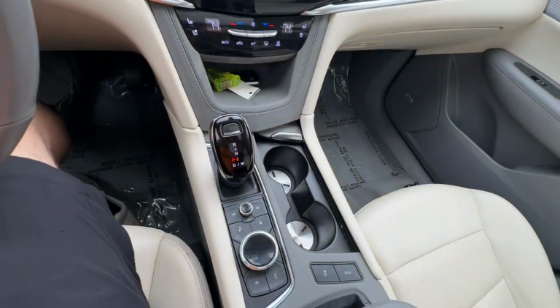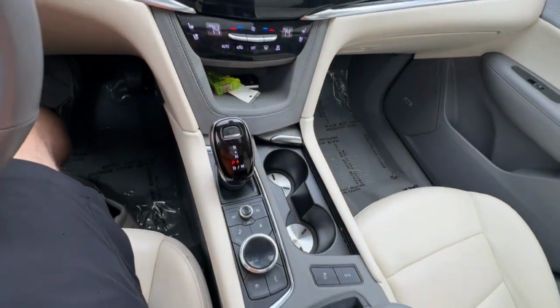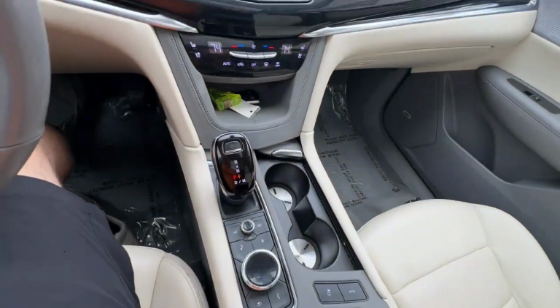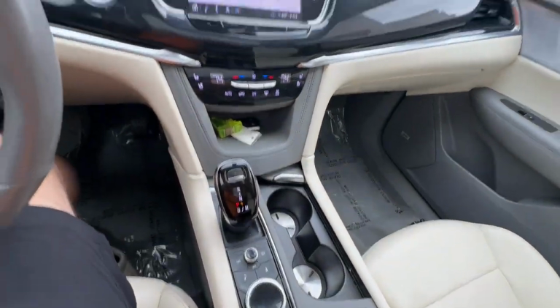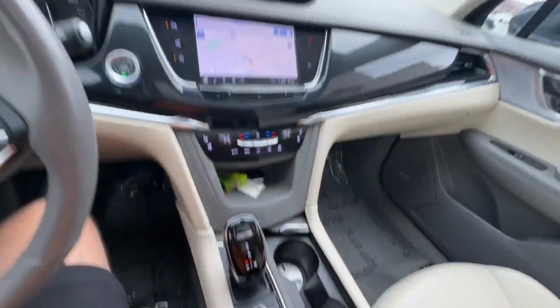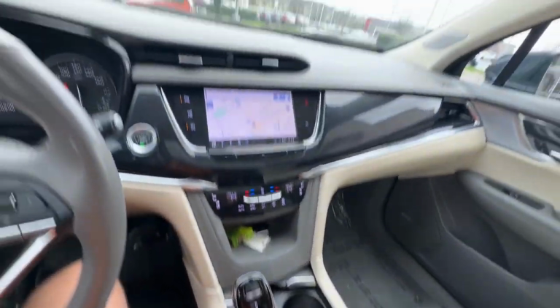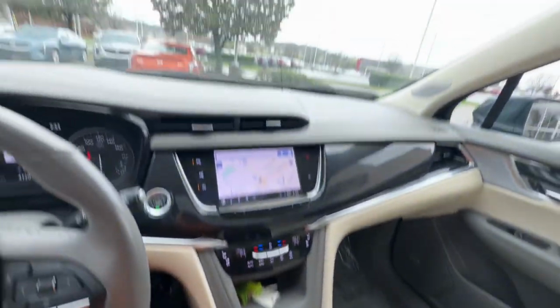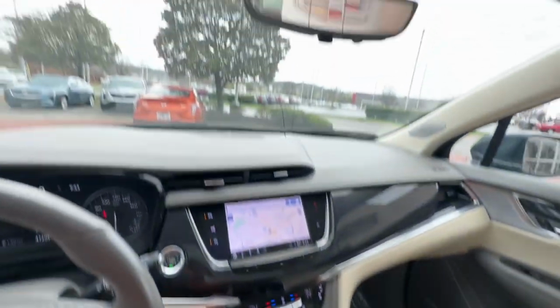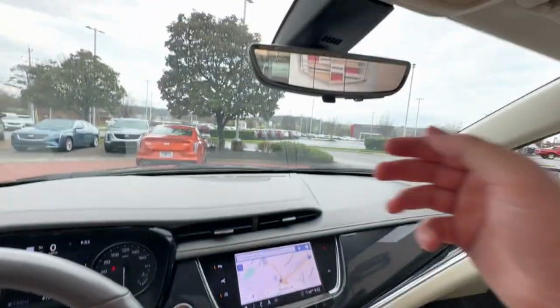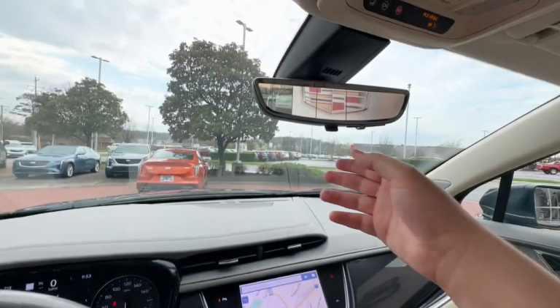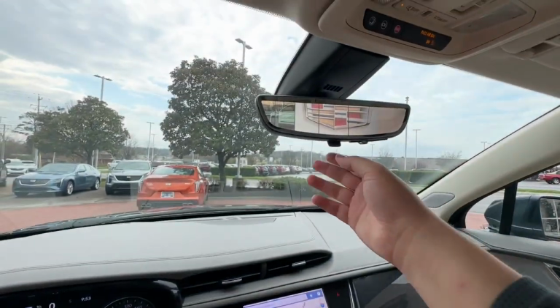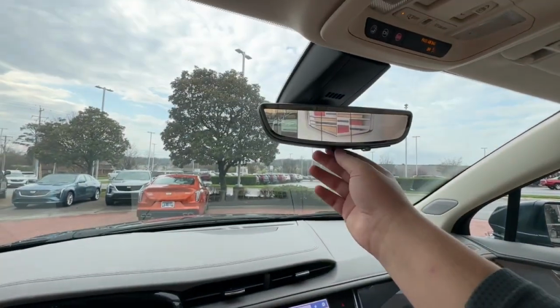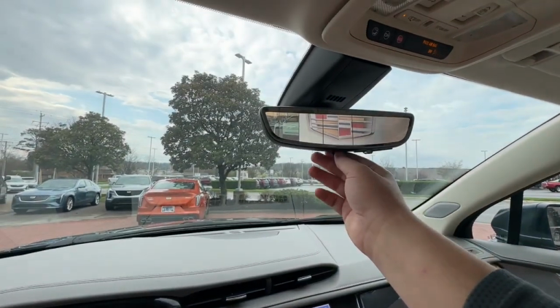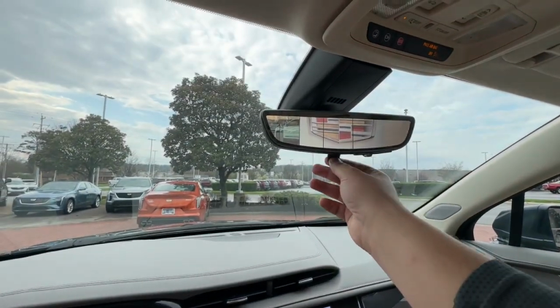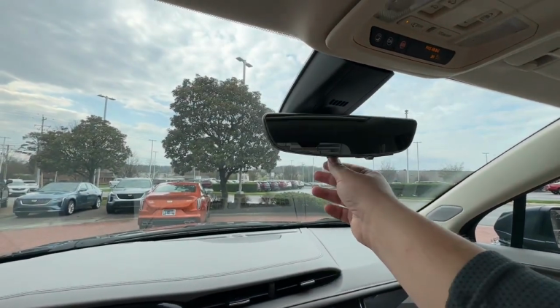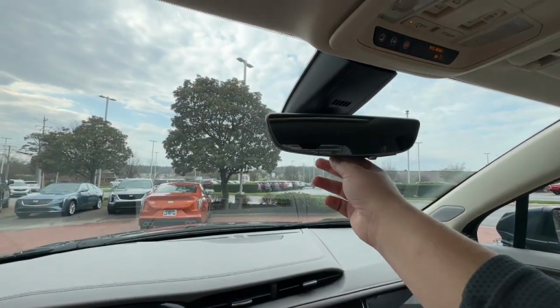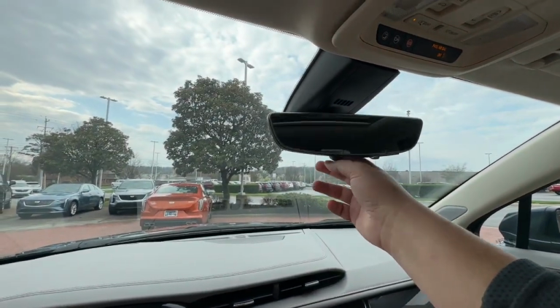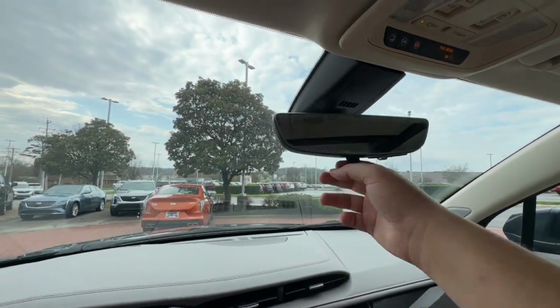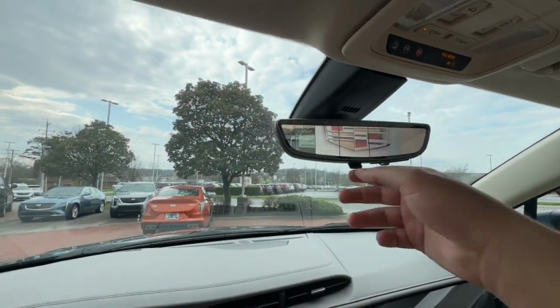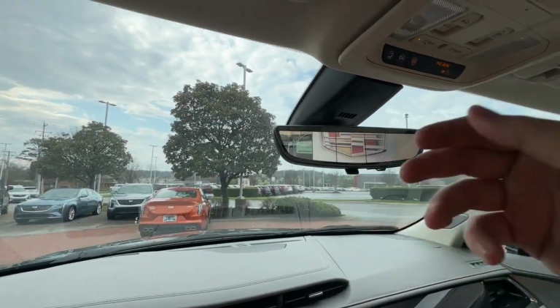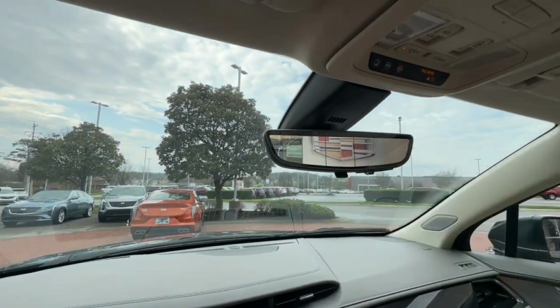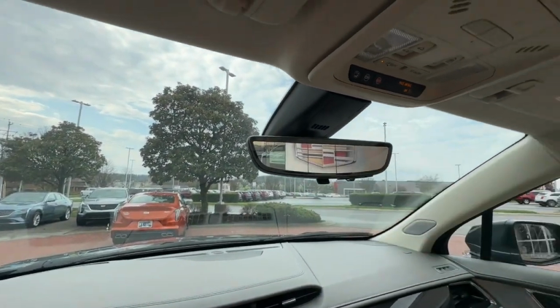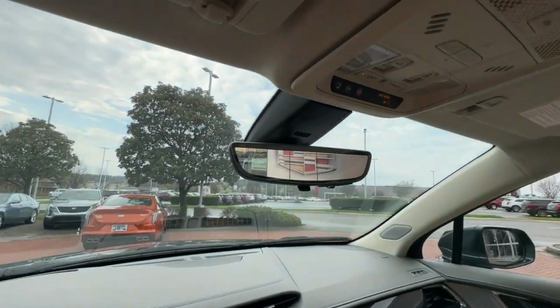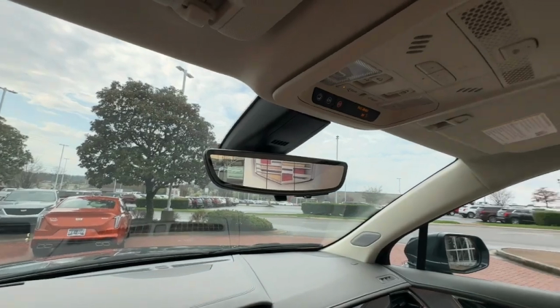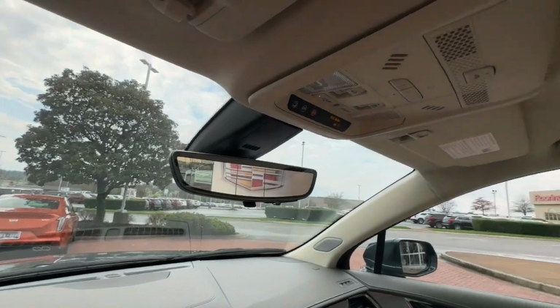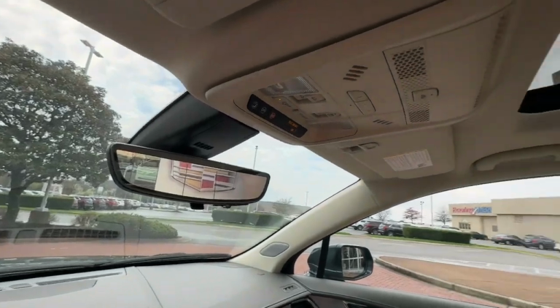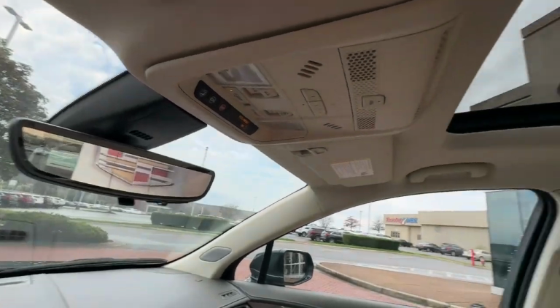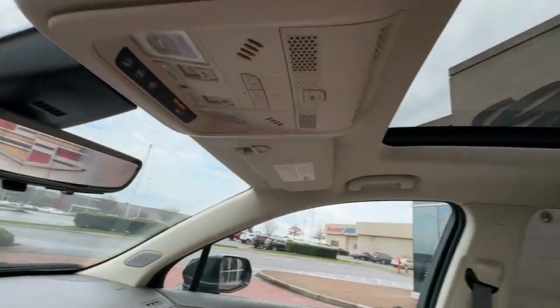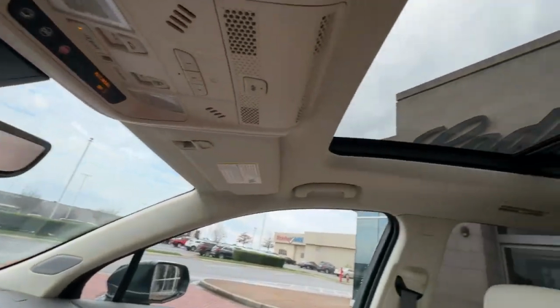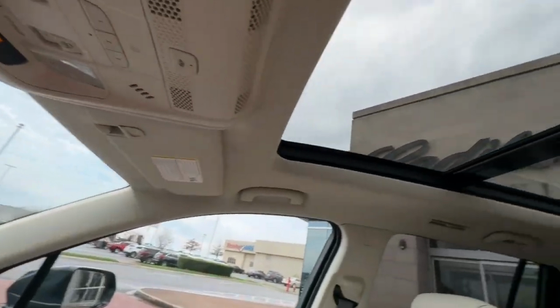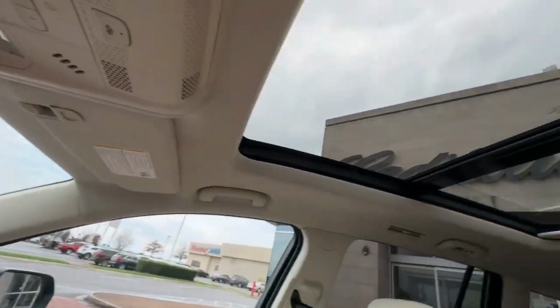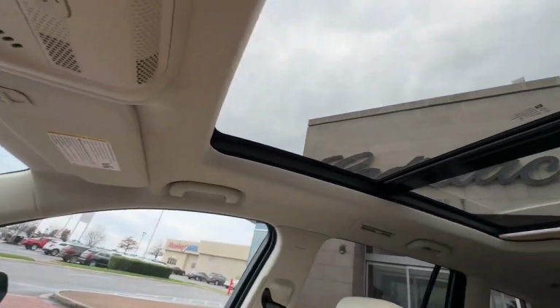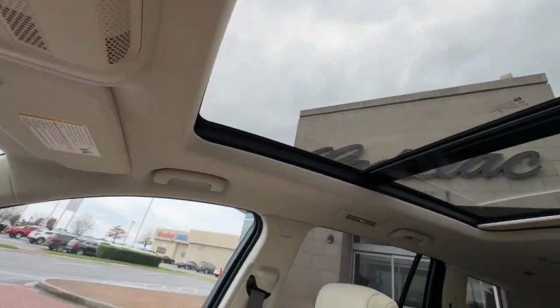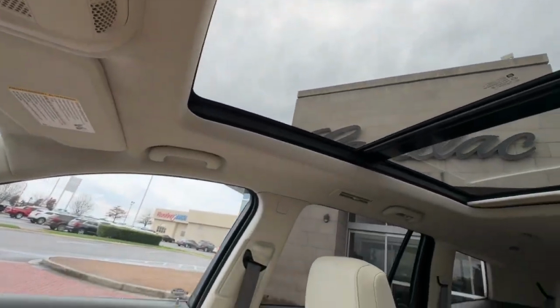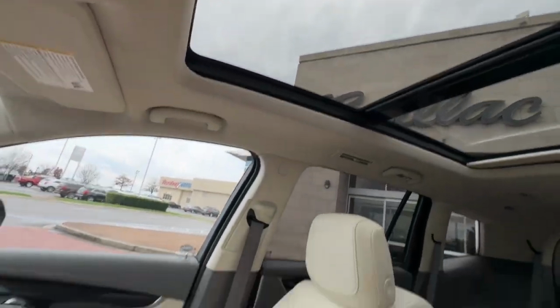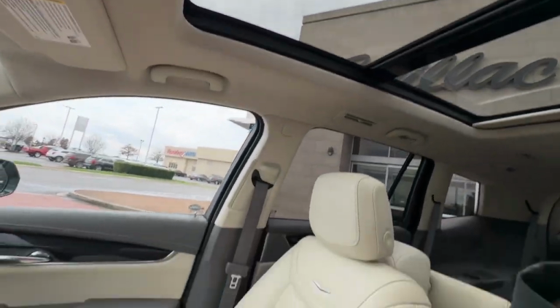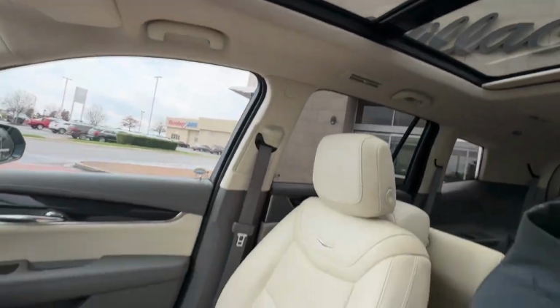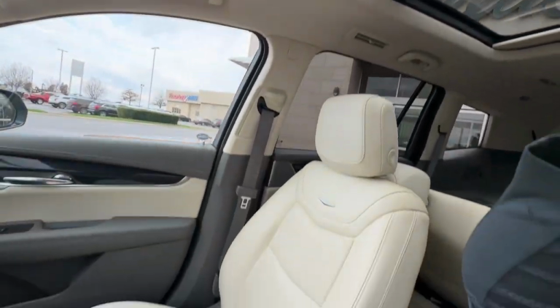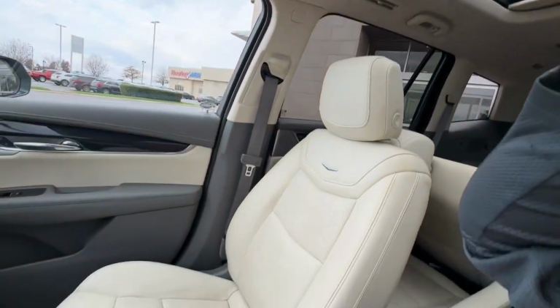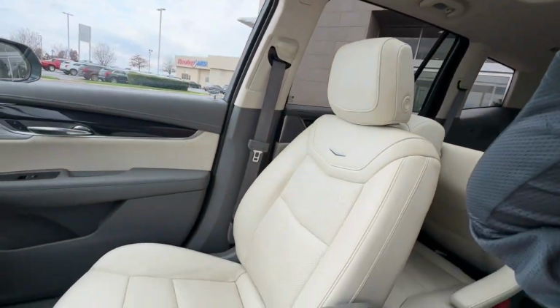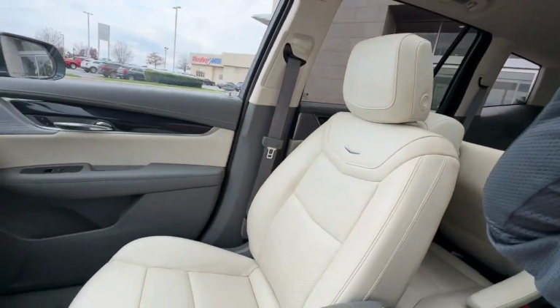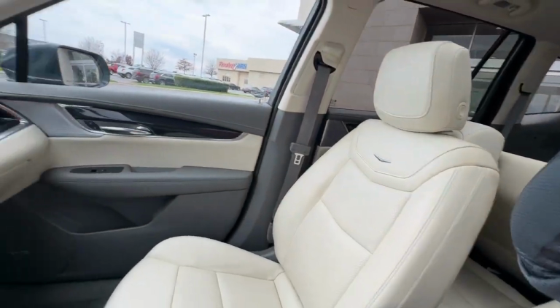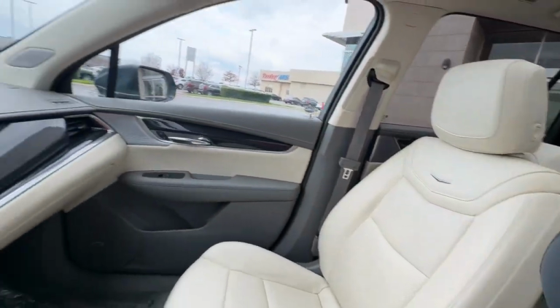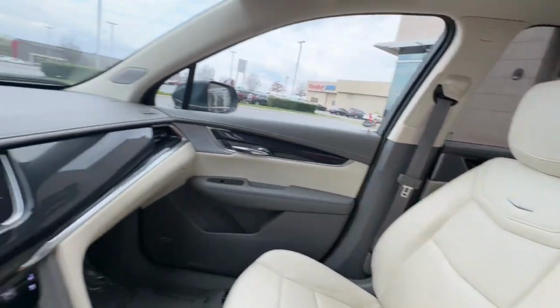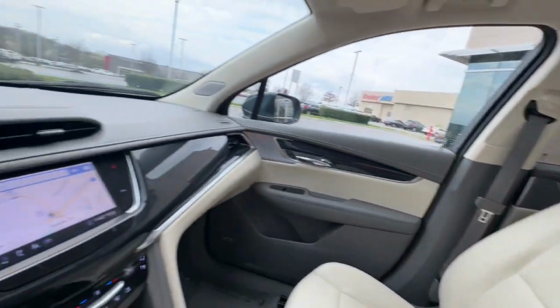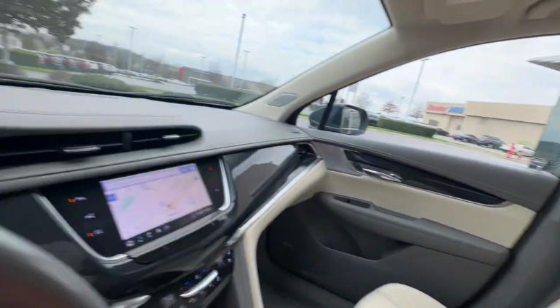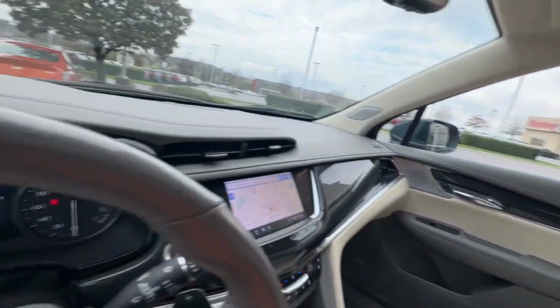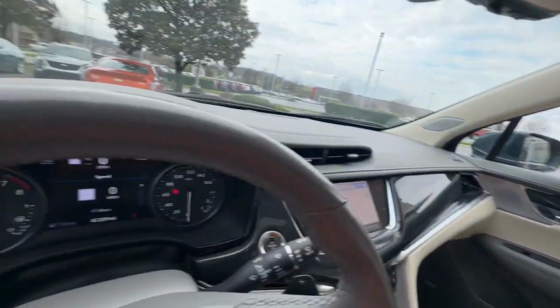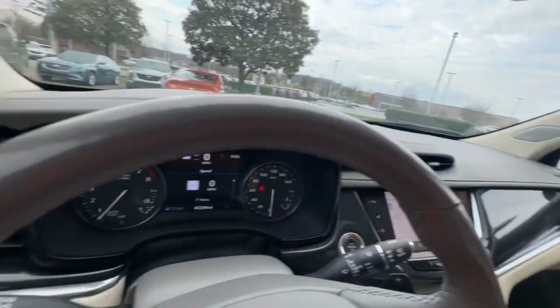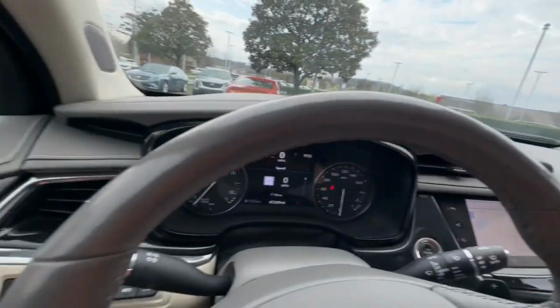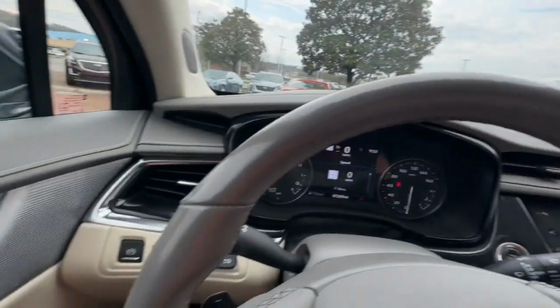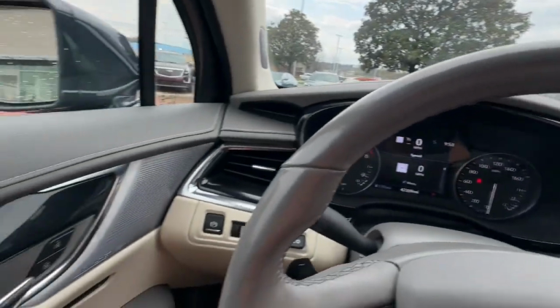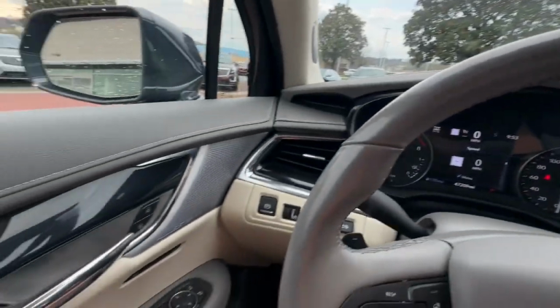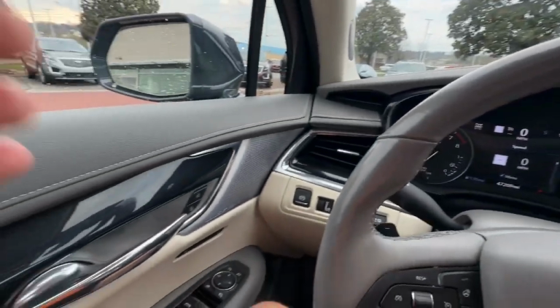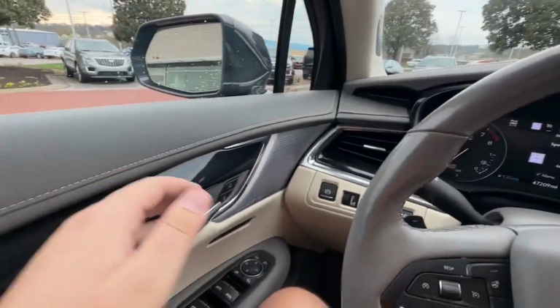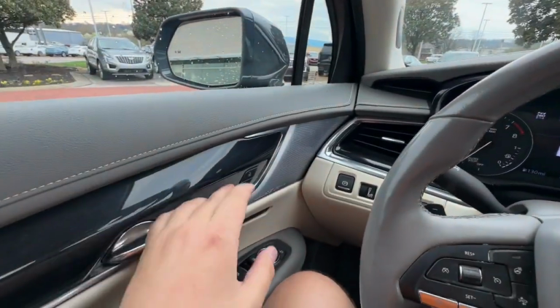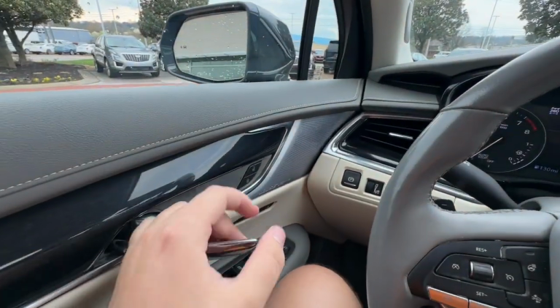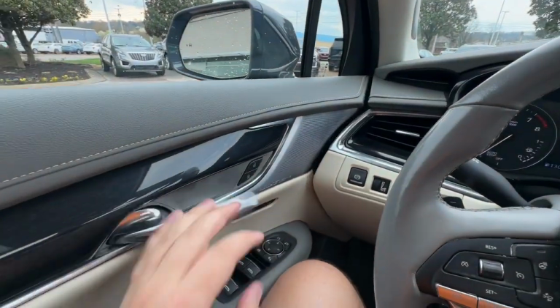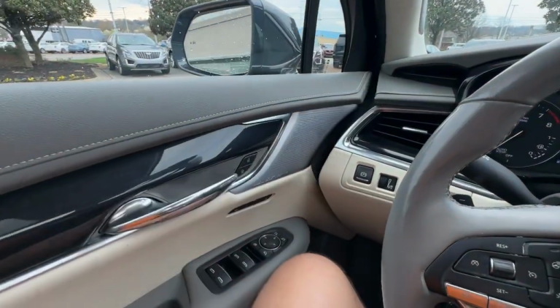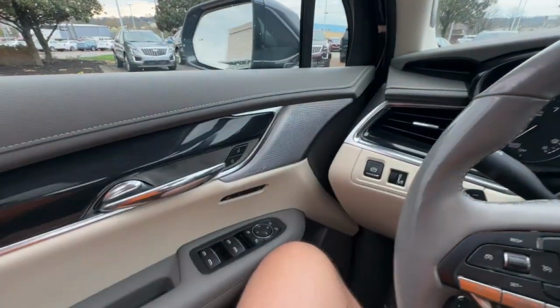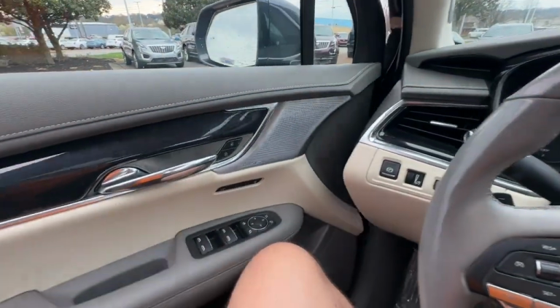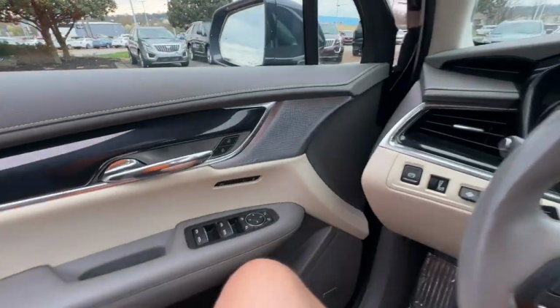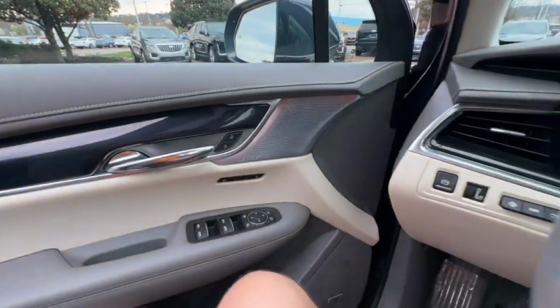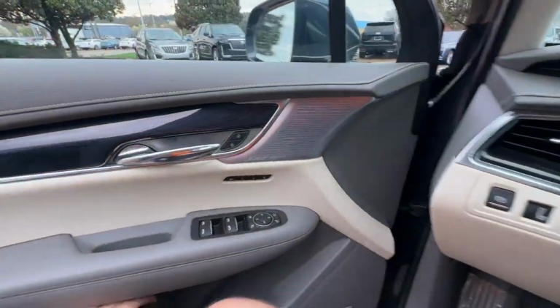Don't miss the chance to drive this potently powerful XT6. Our team will give you an outstanding road test experience. Stop in today.